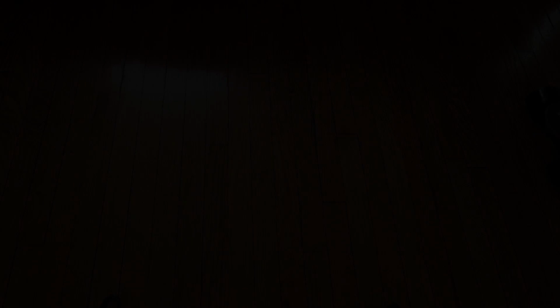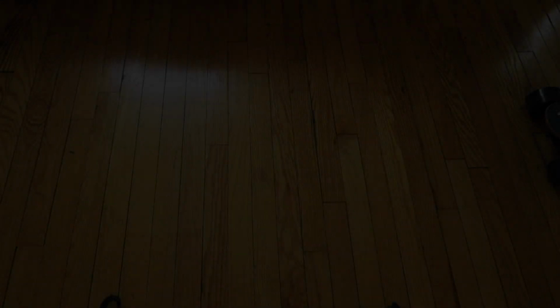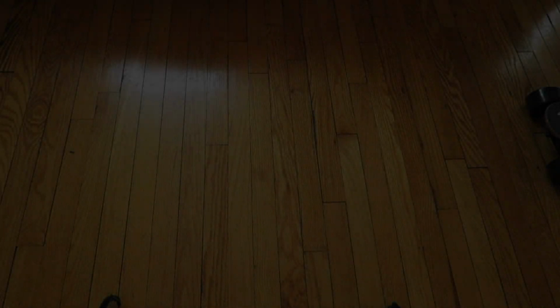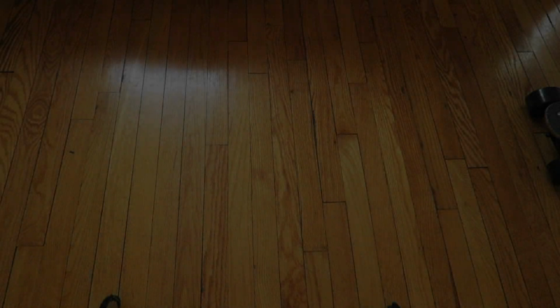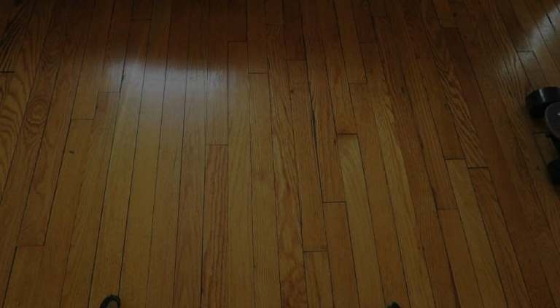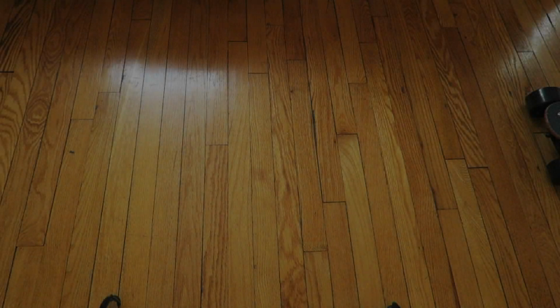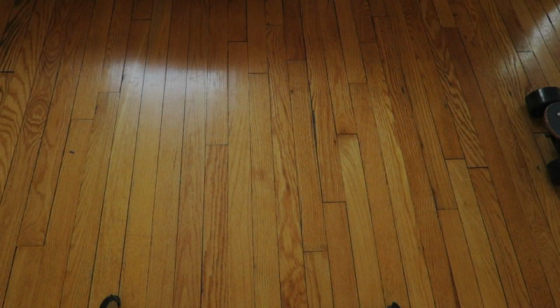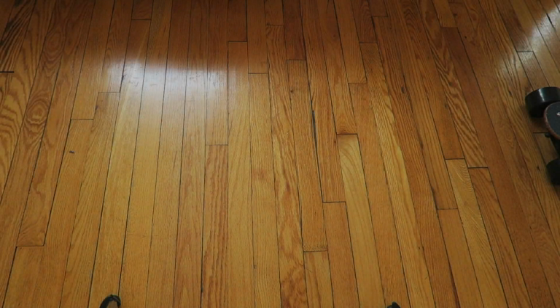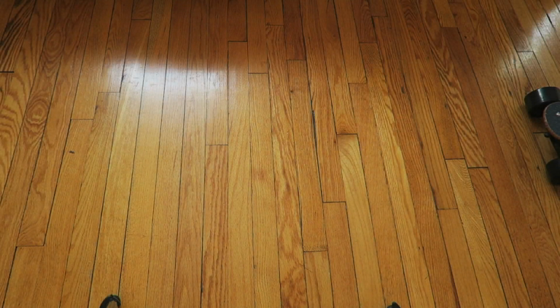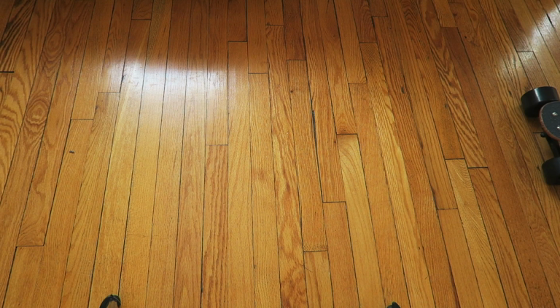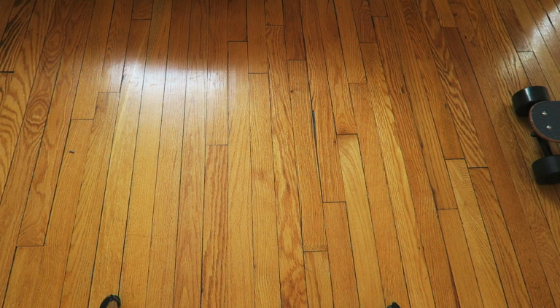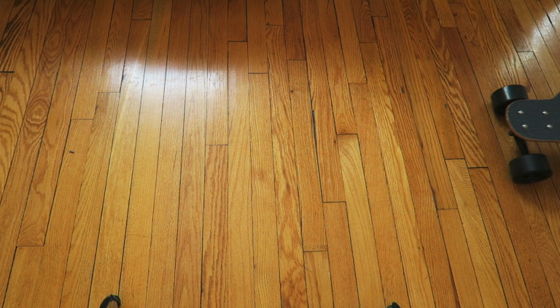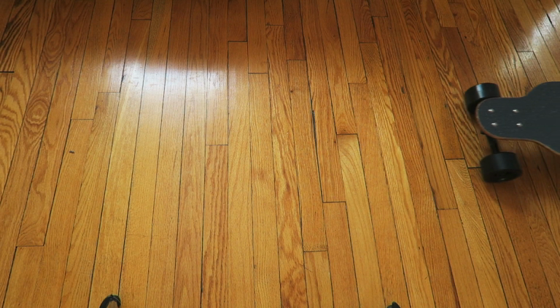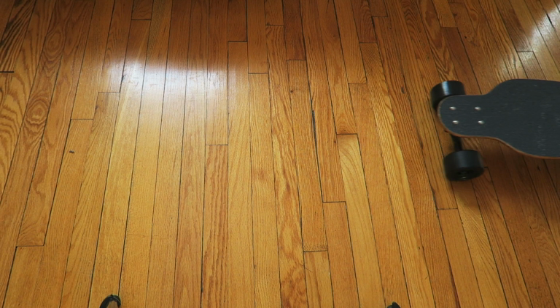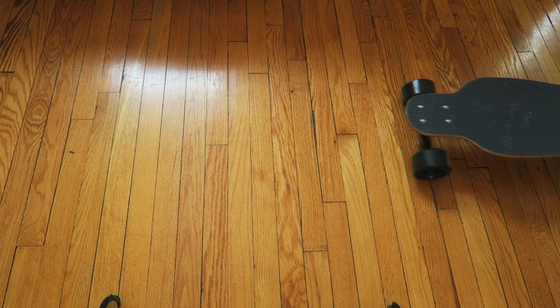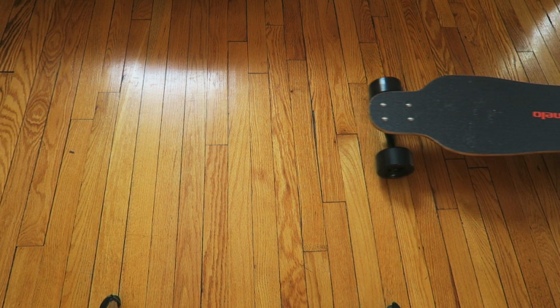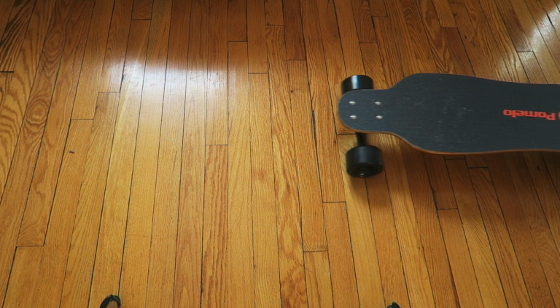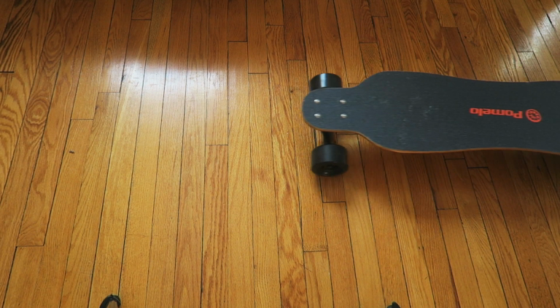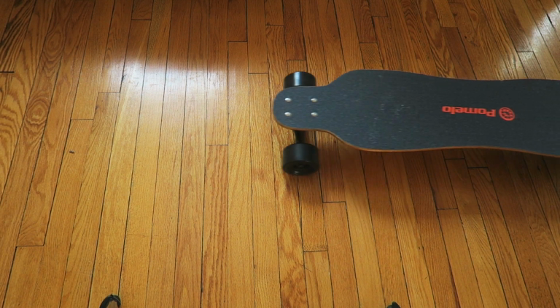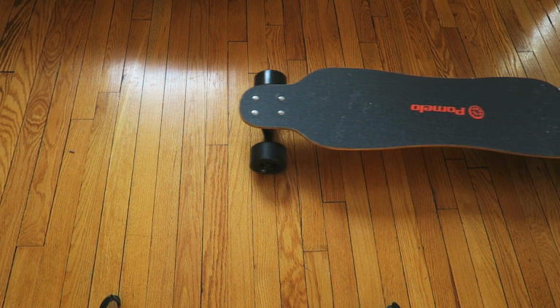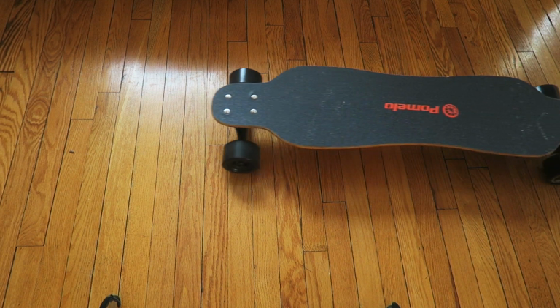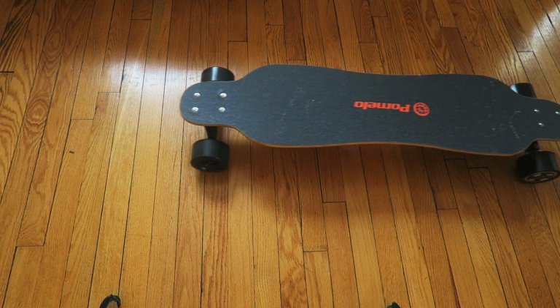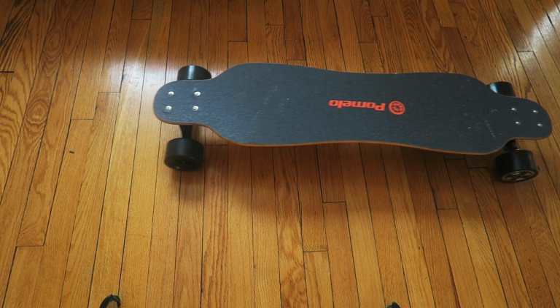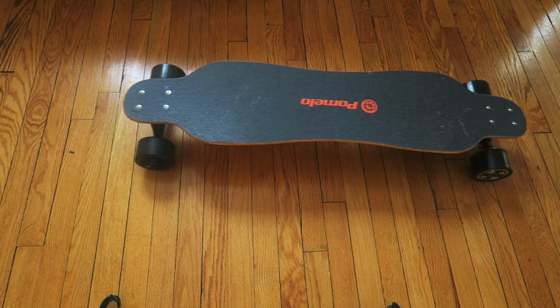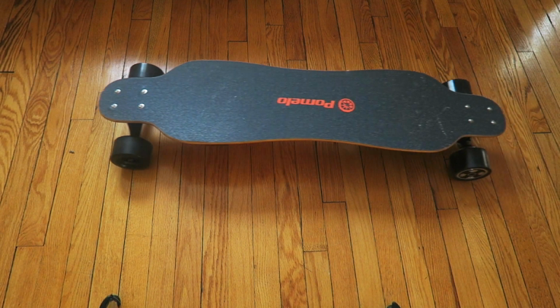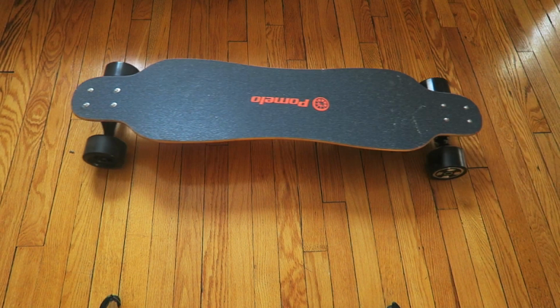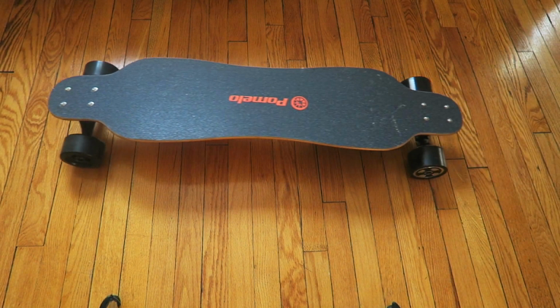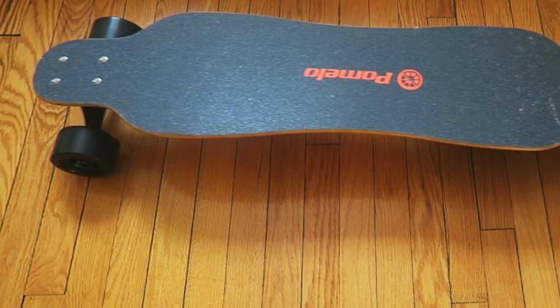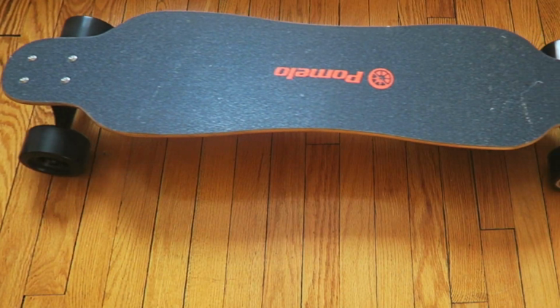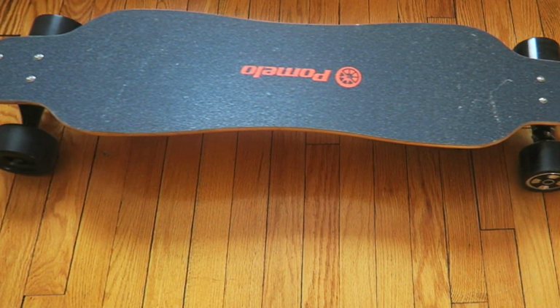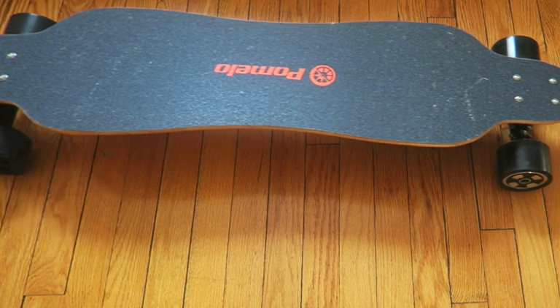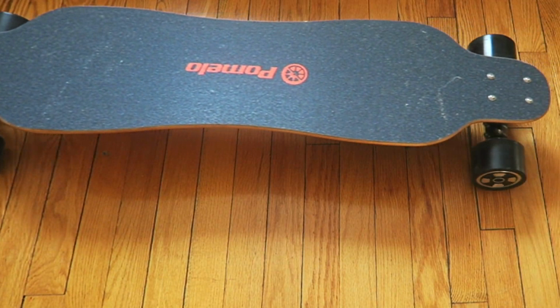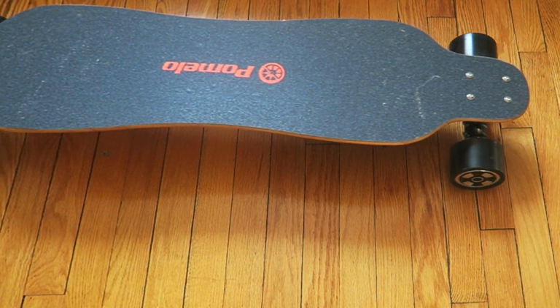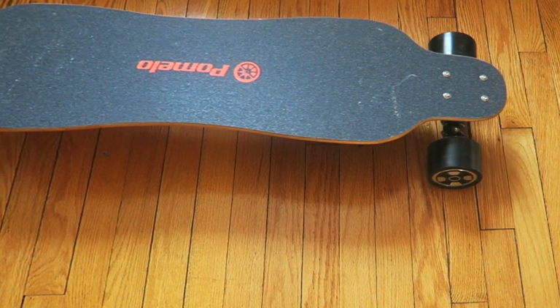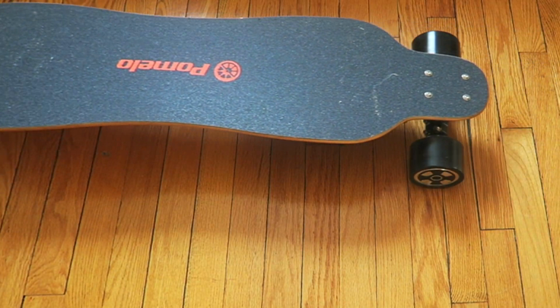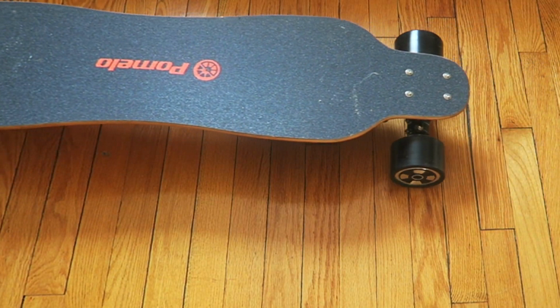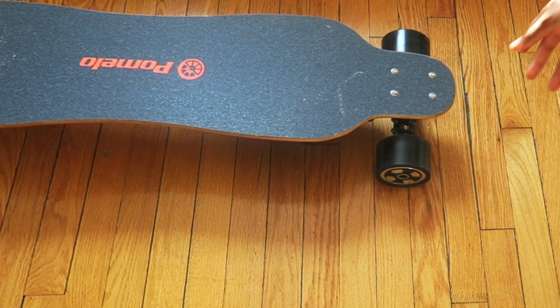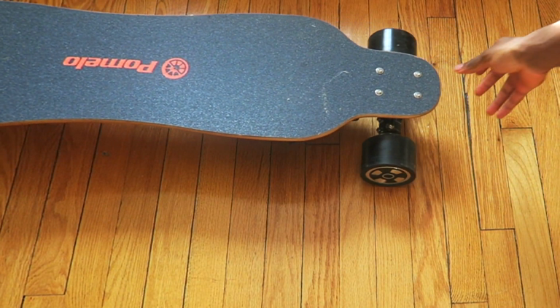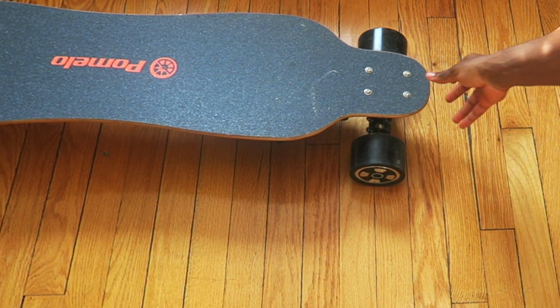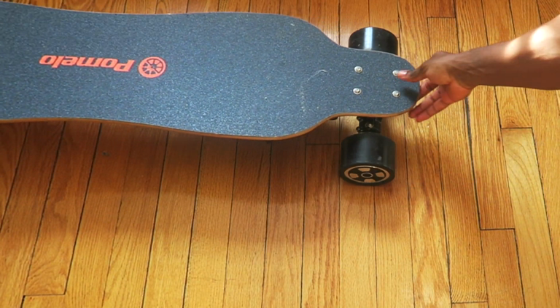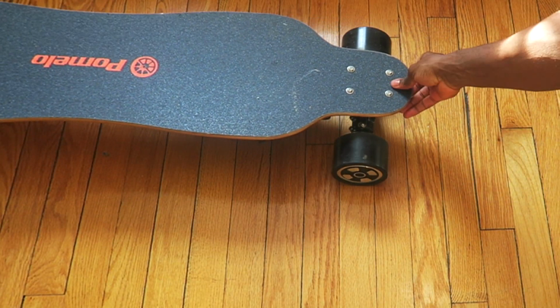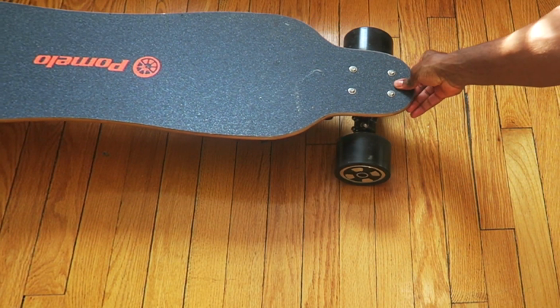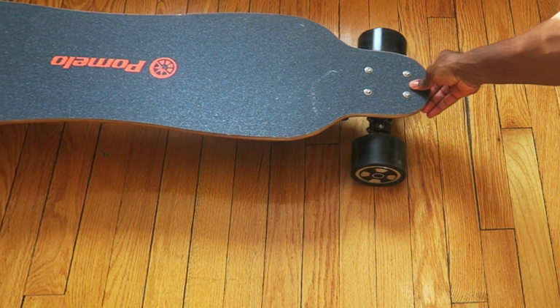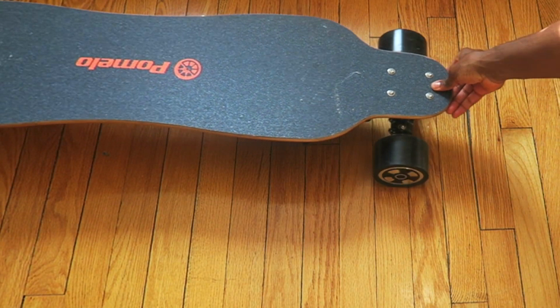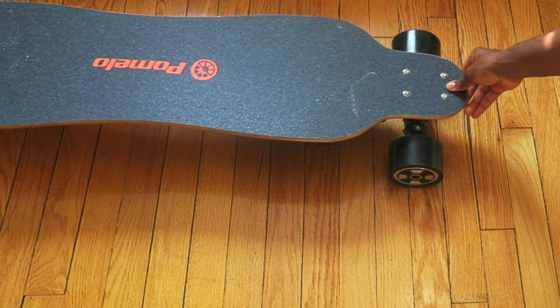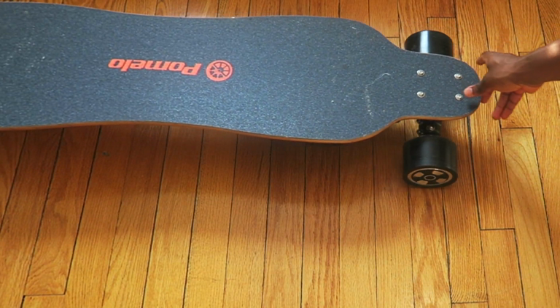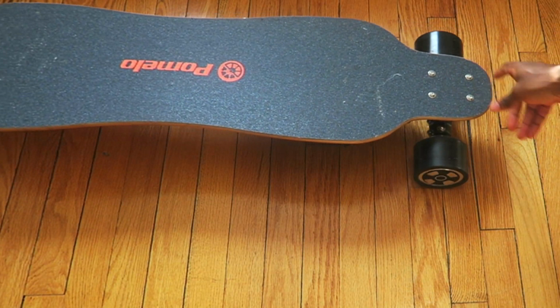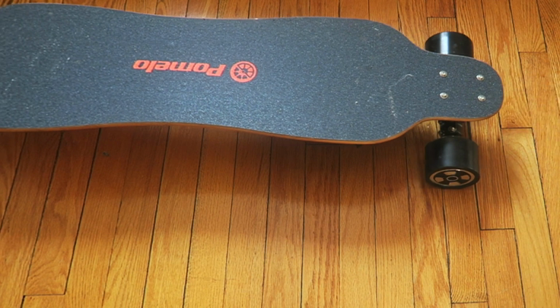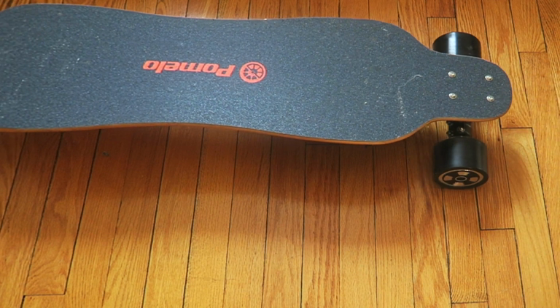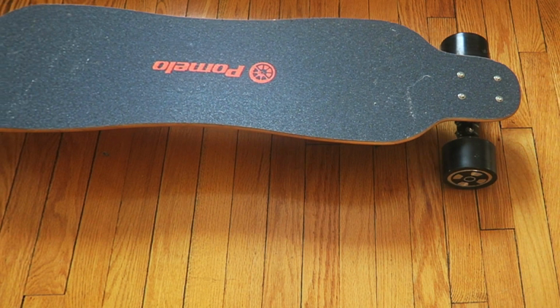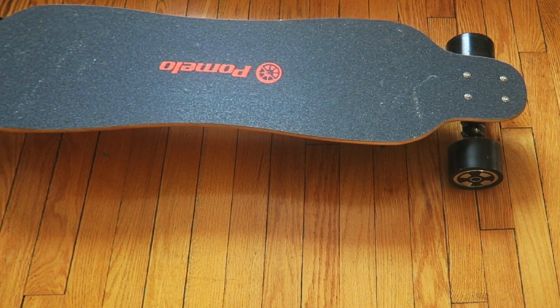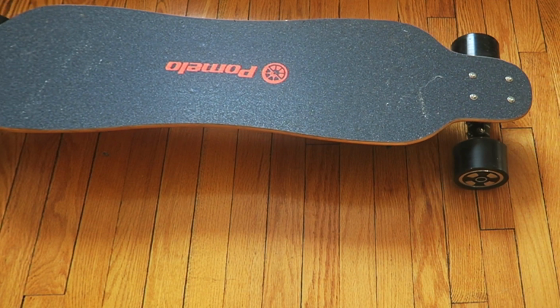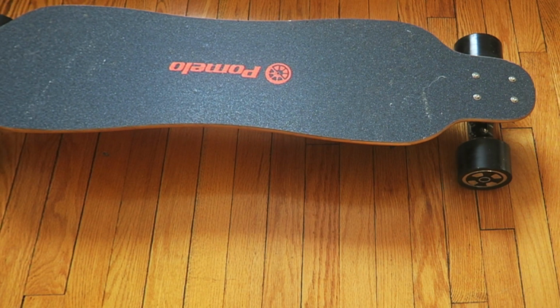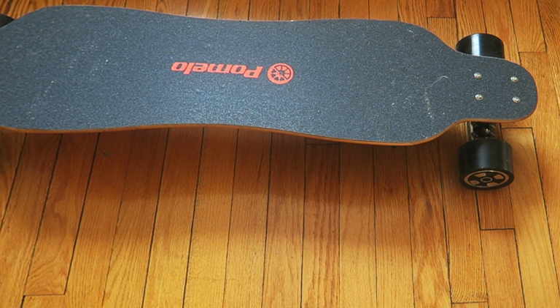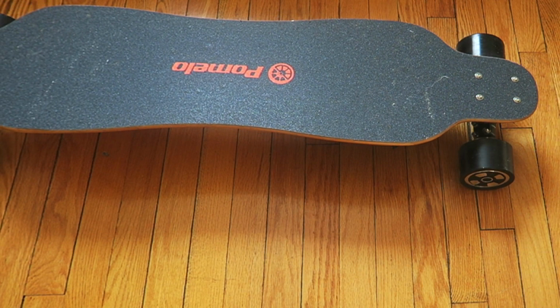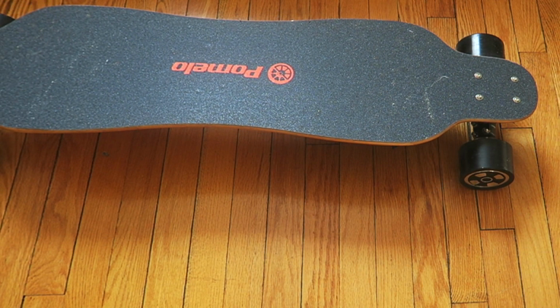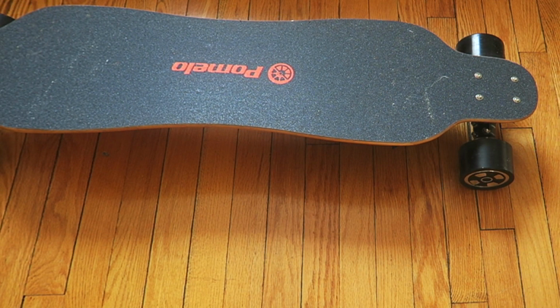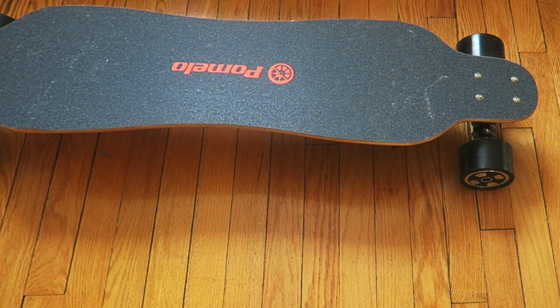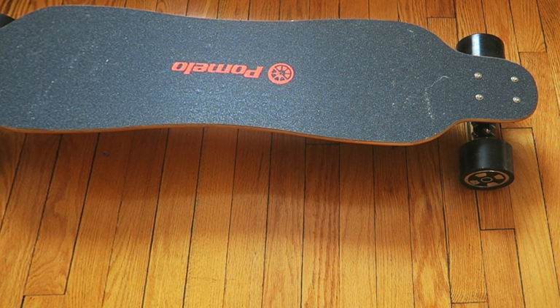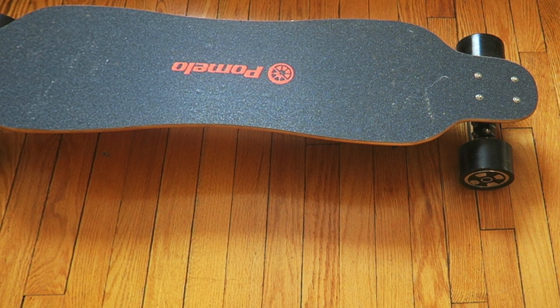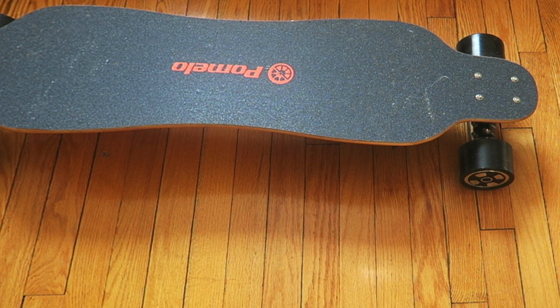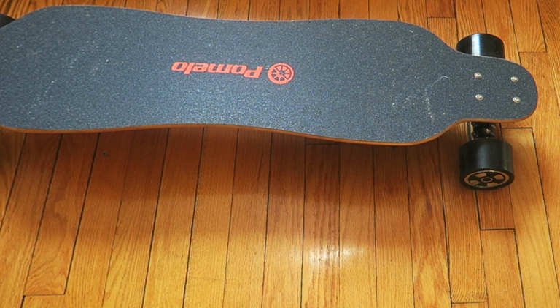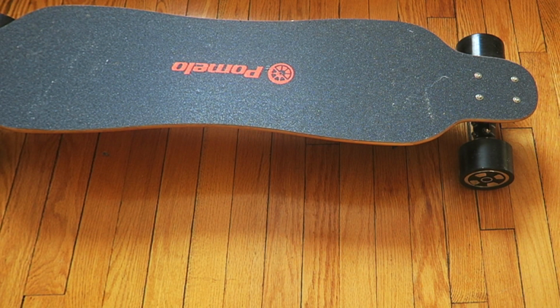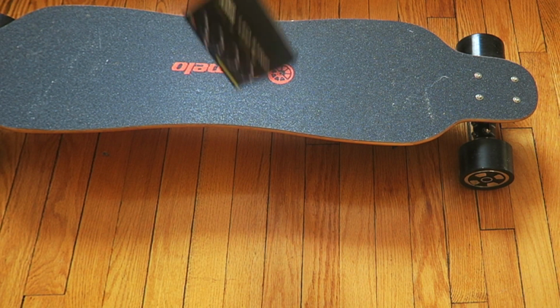Alright guys, so you have your boosted board. Yeah, it's cool. But you want to make it even cooler?